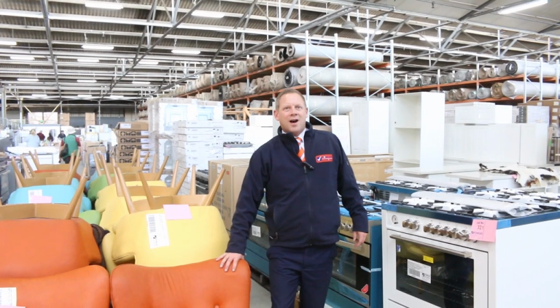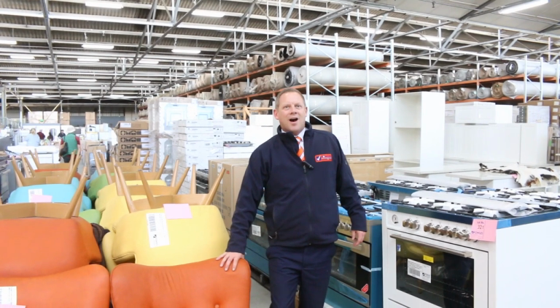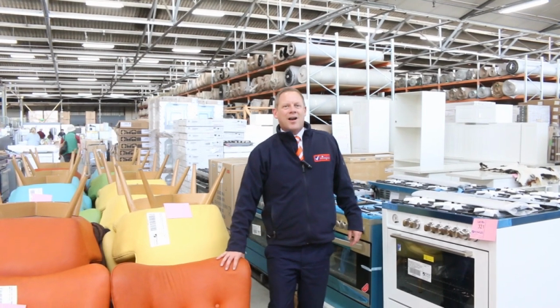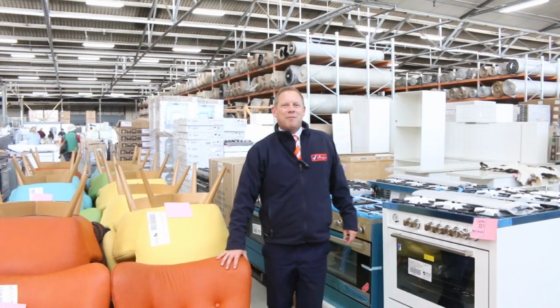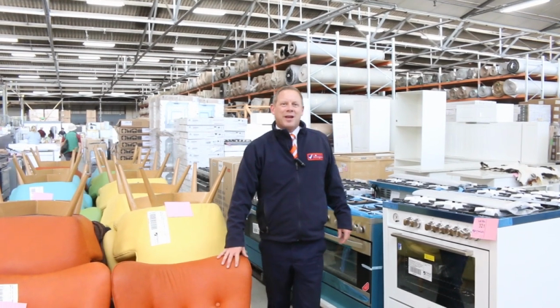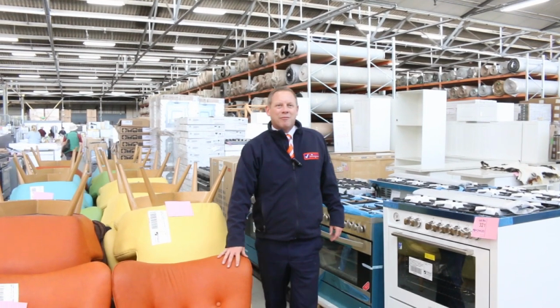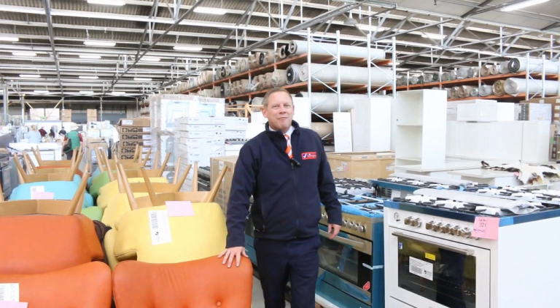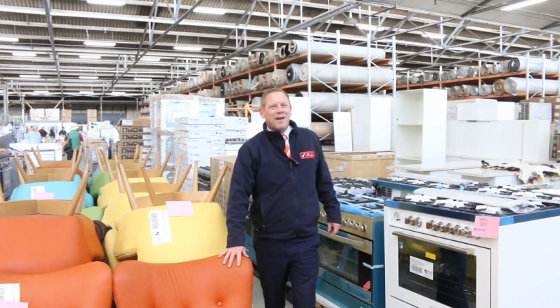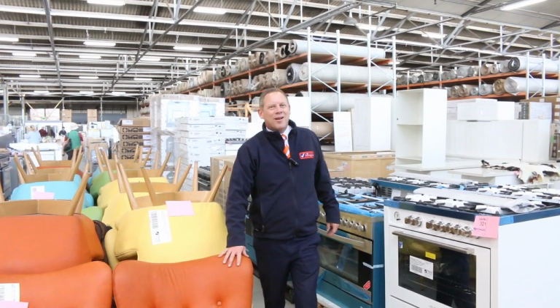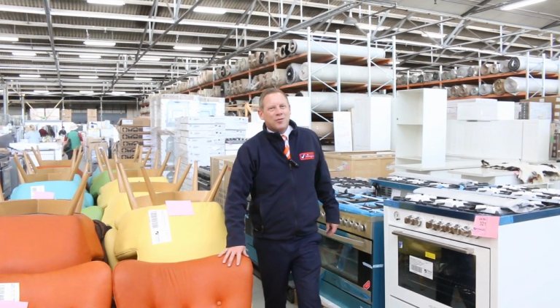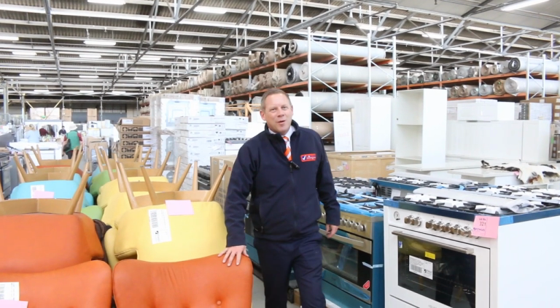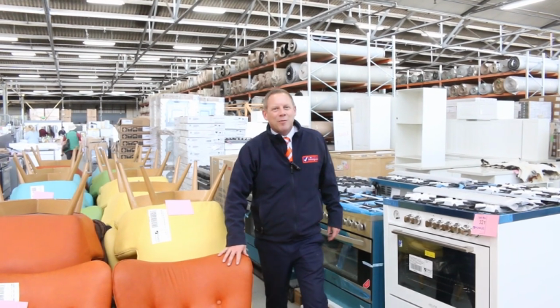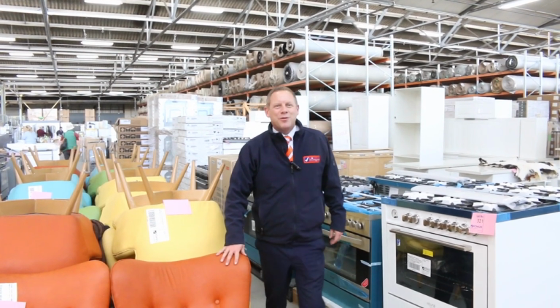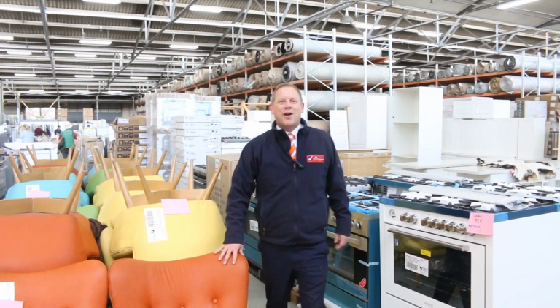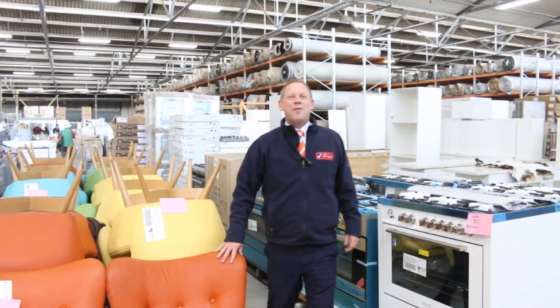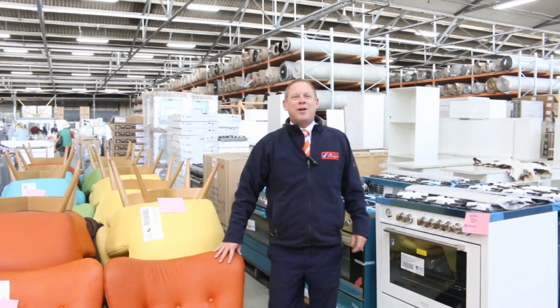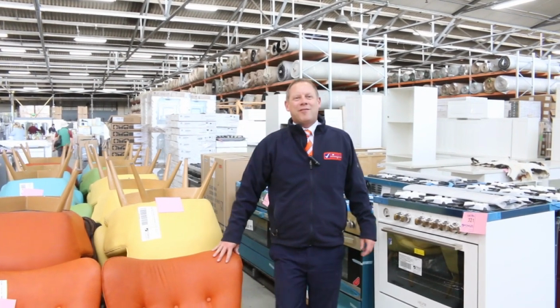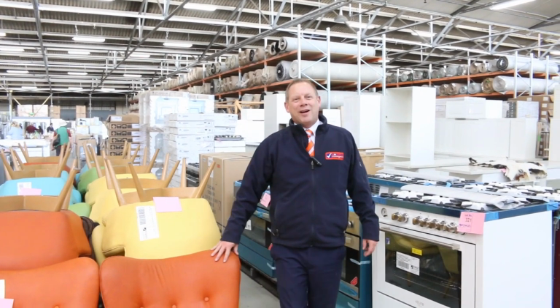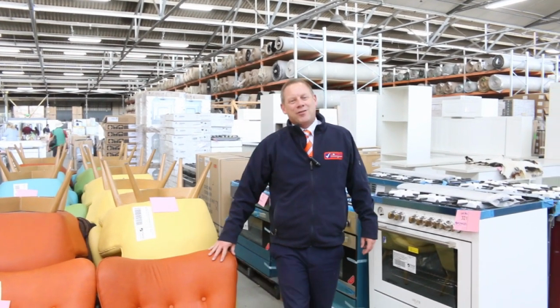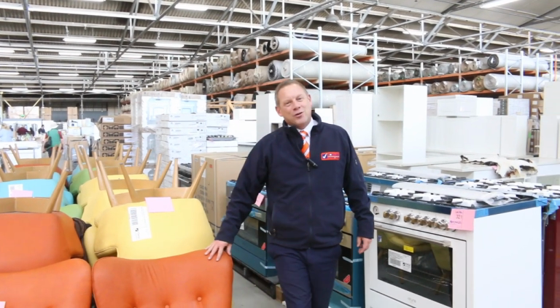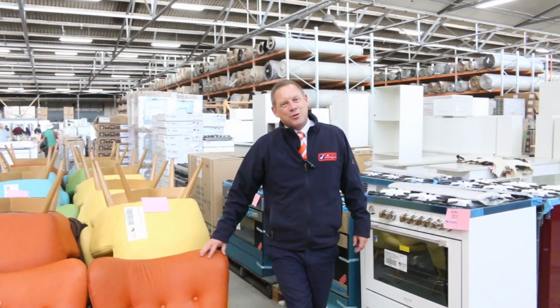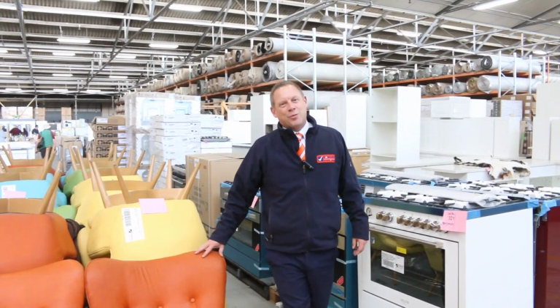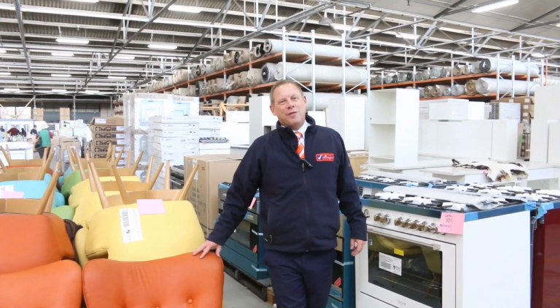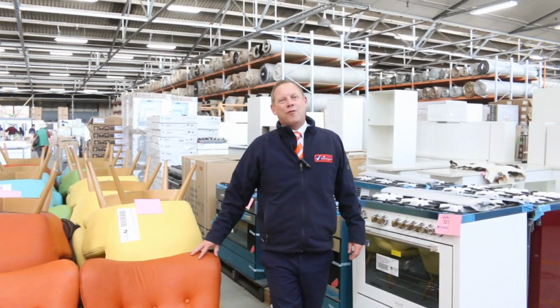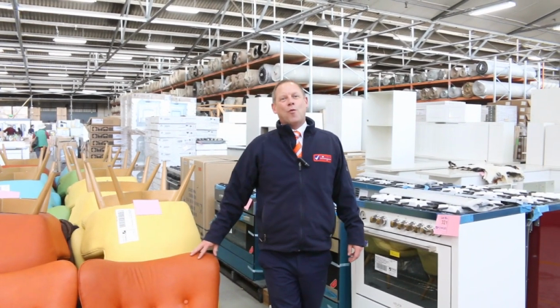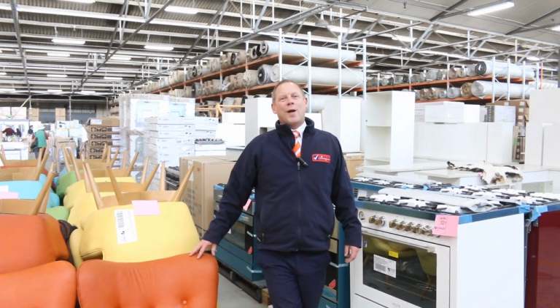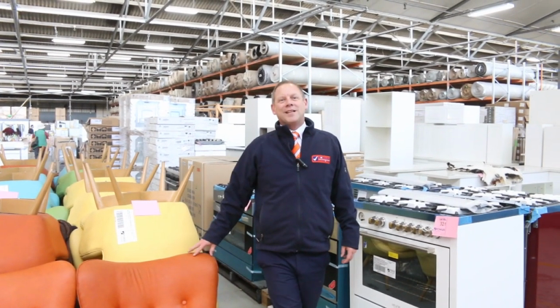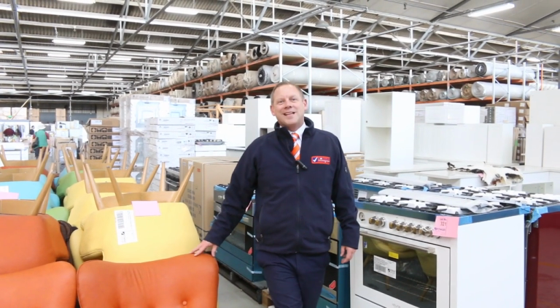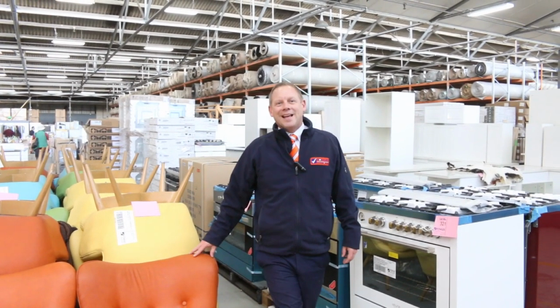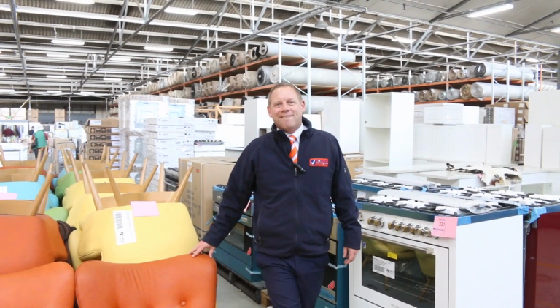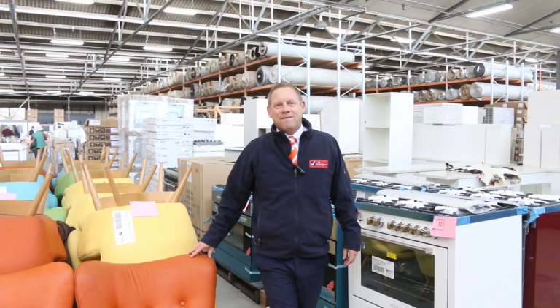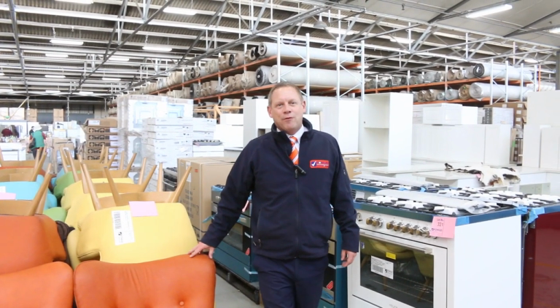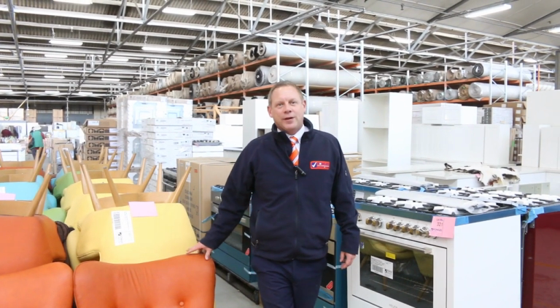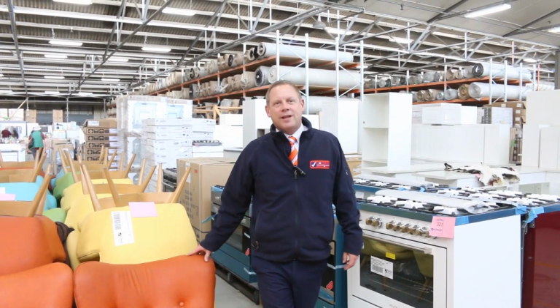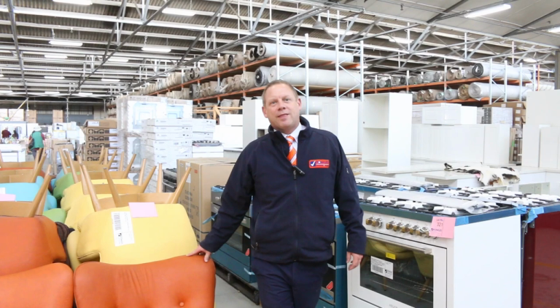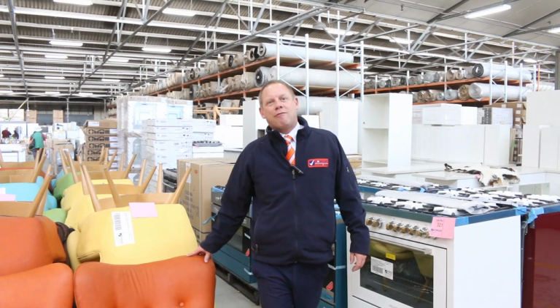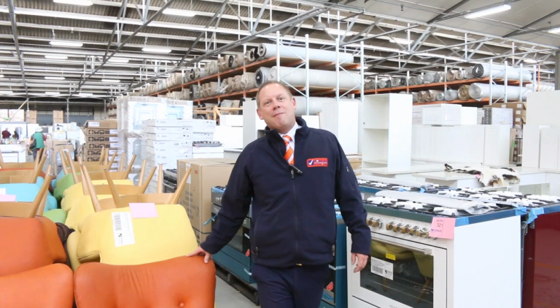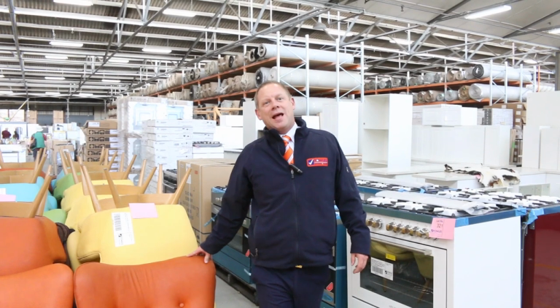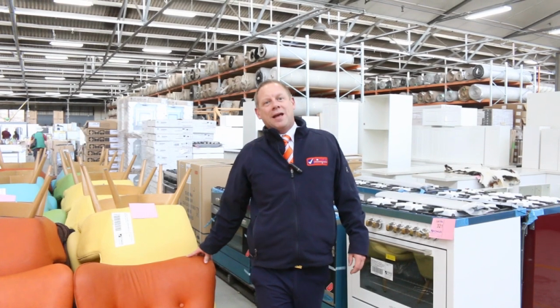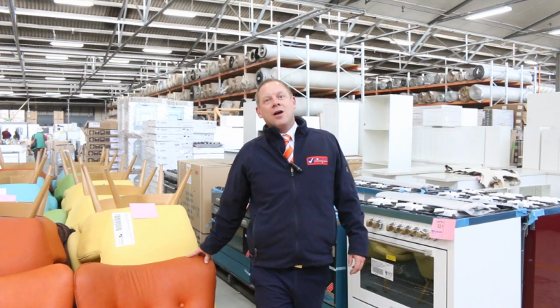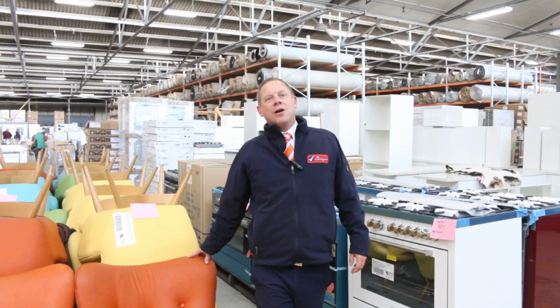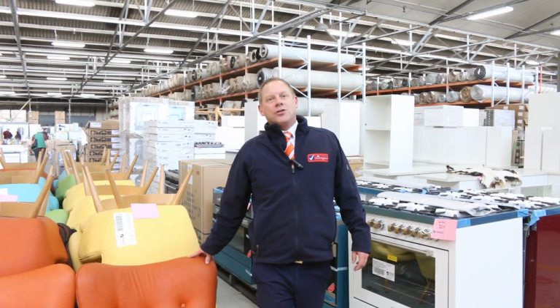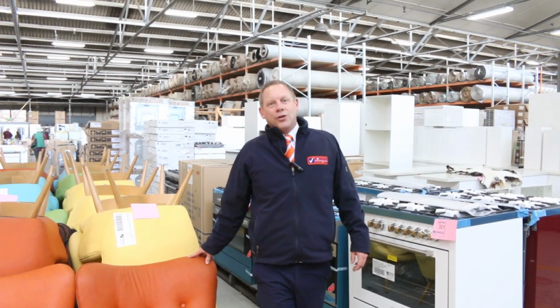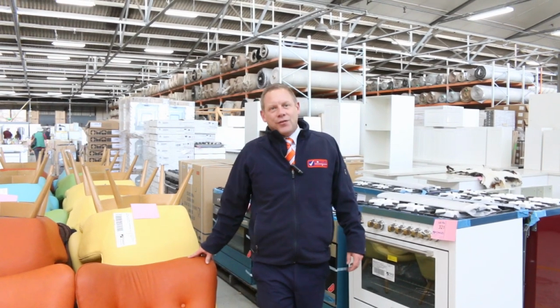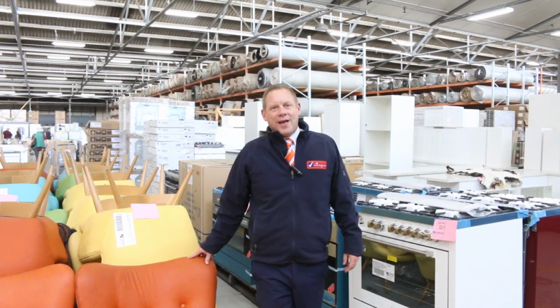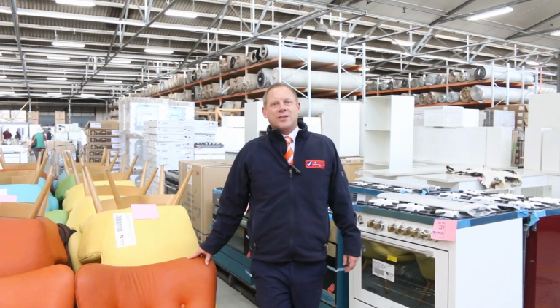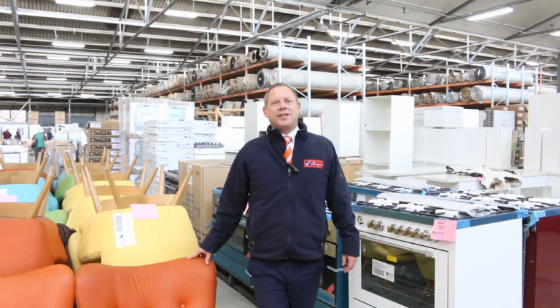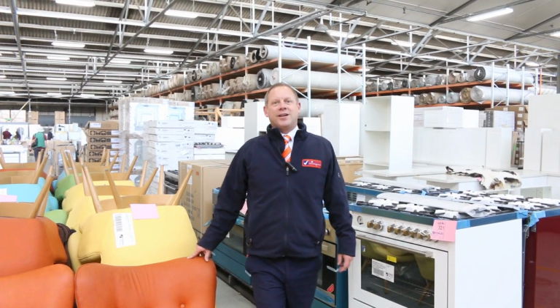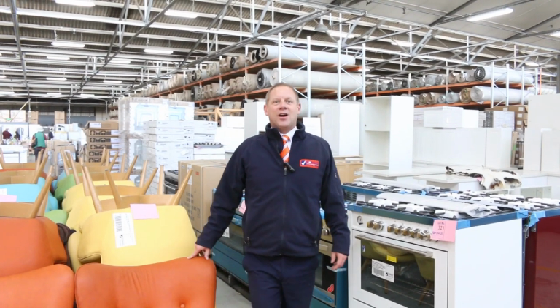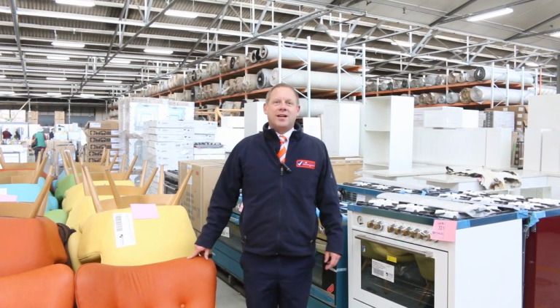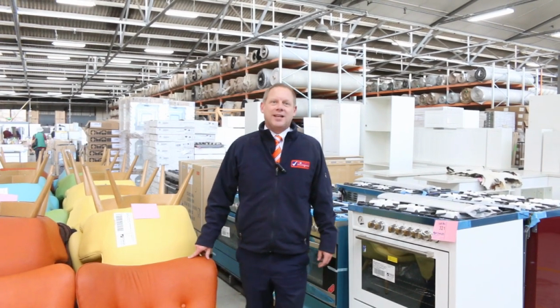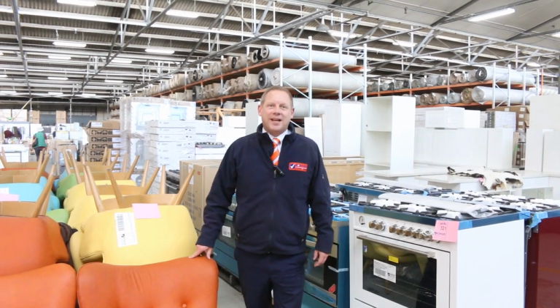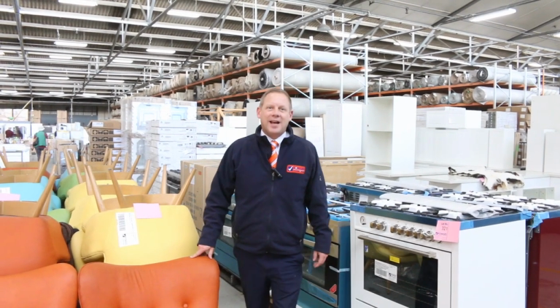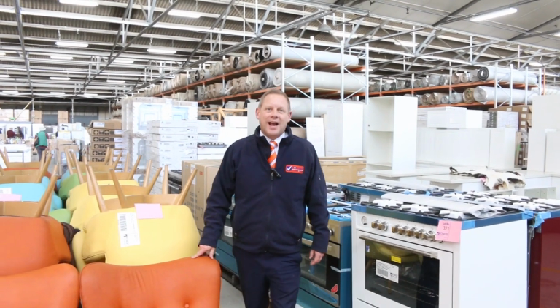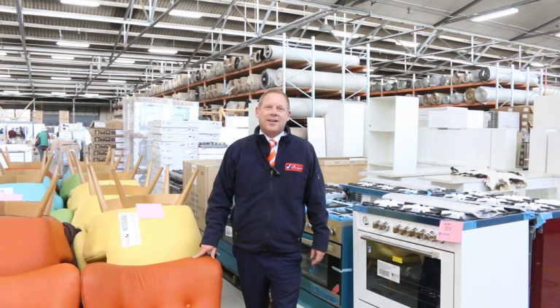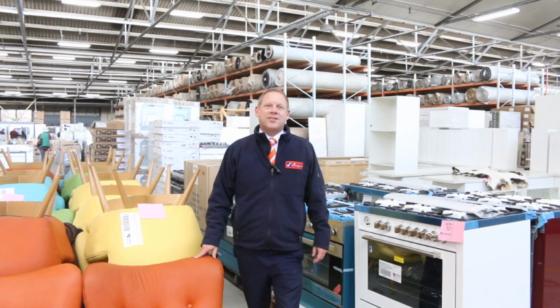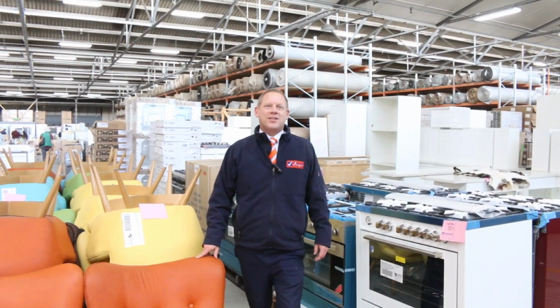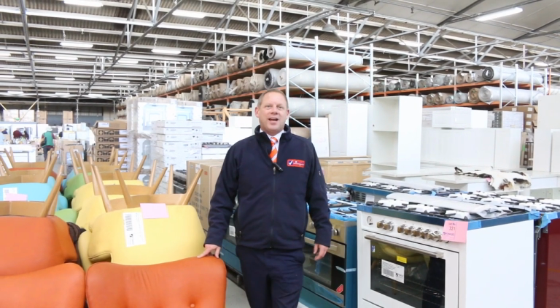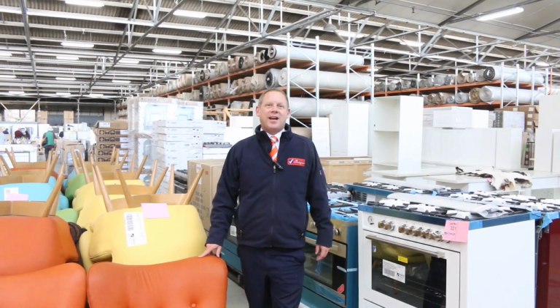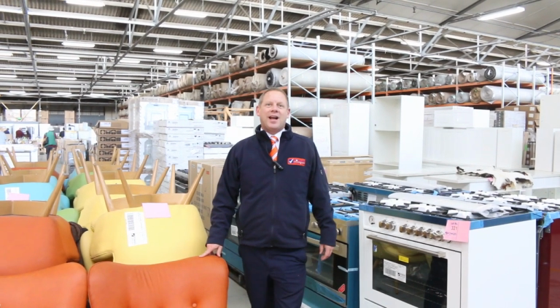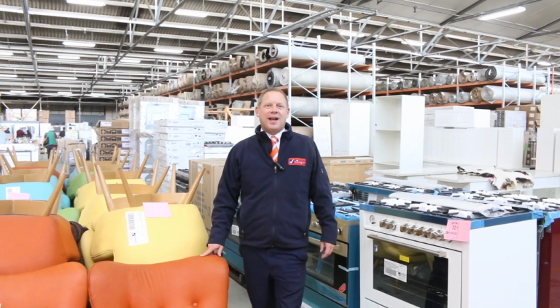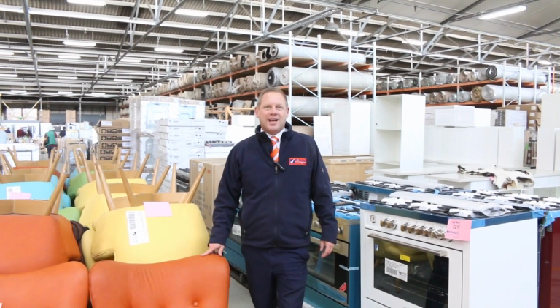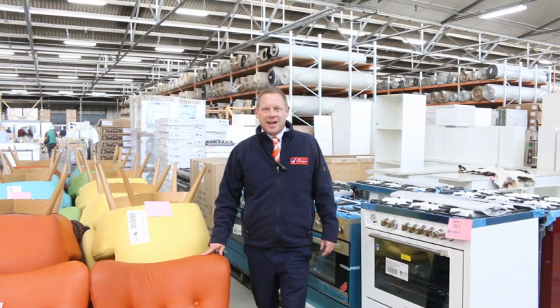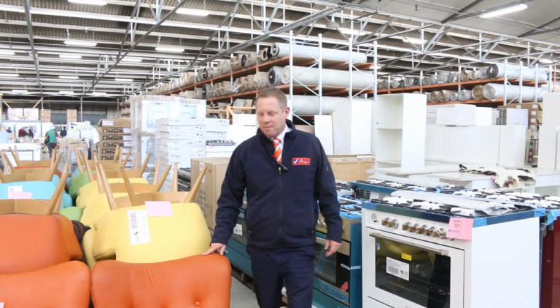Hi, I'm Liam from Fowles and welcome to the Home Renovators Auction Preview for Wednesday the 15th of May 2019 at 10am.